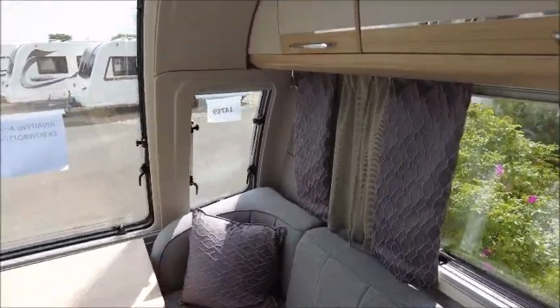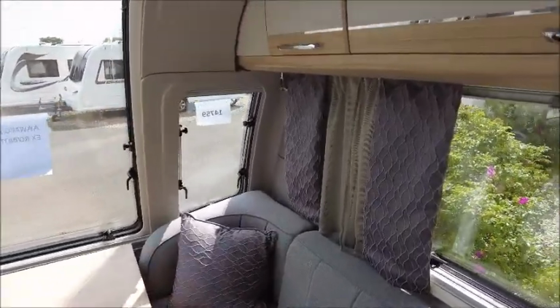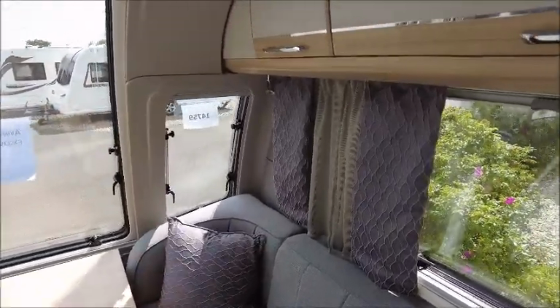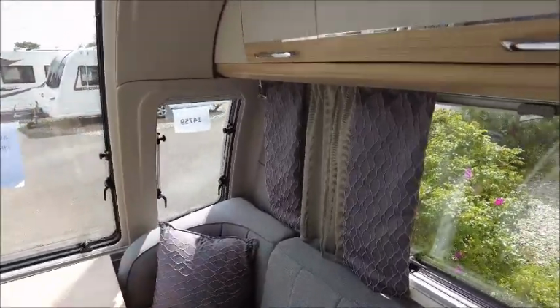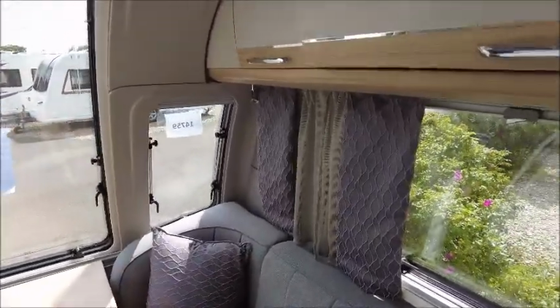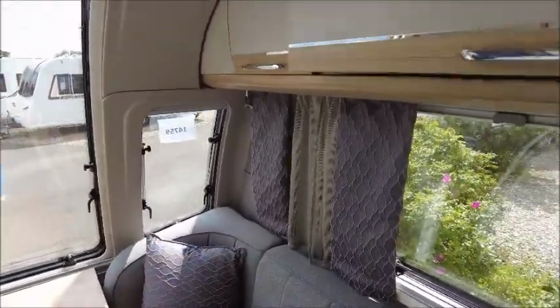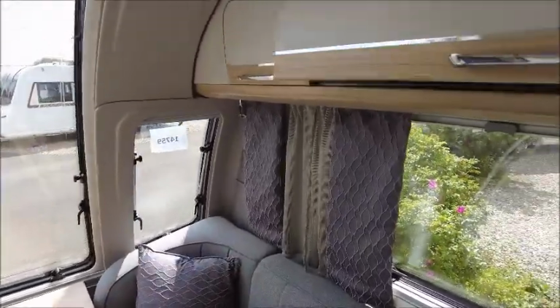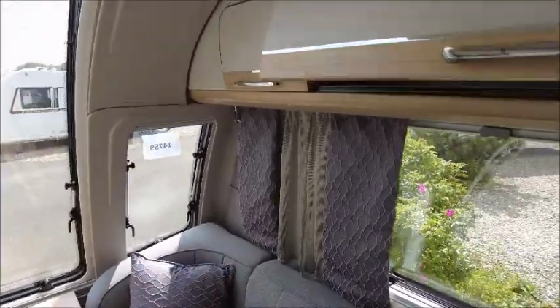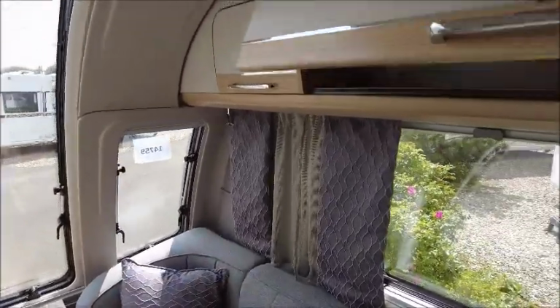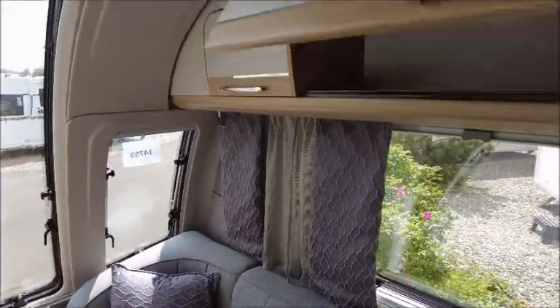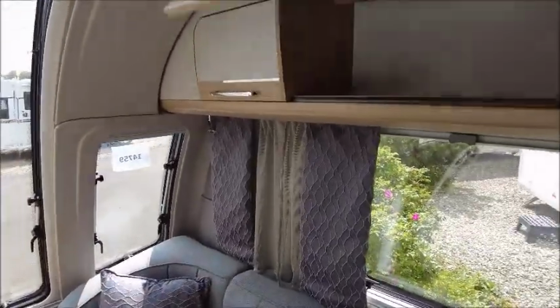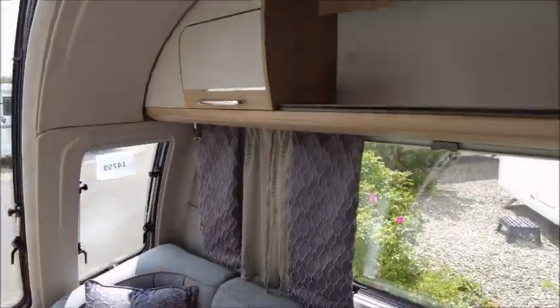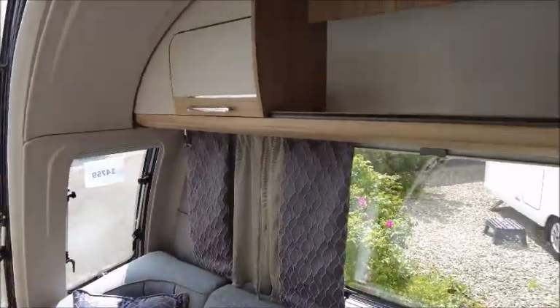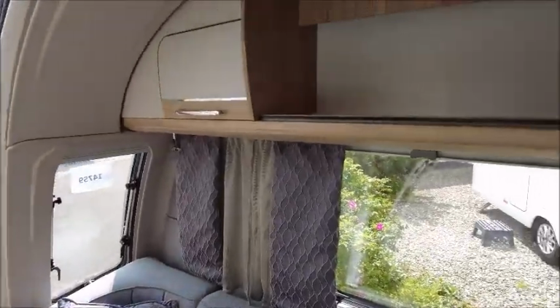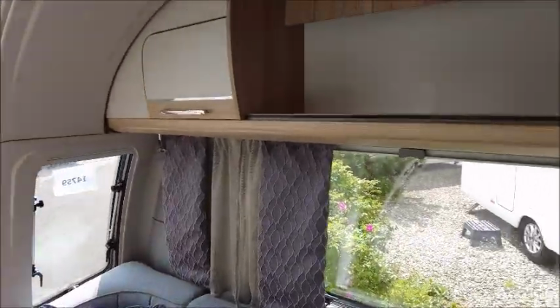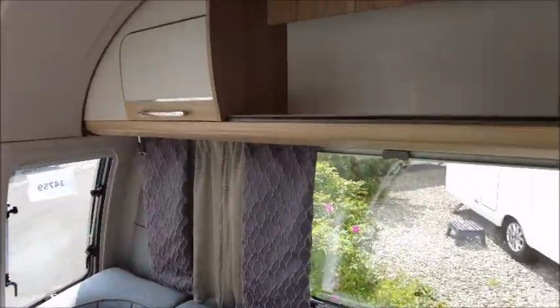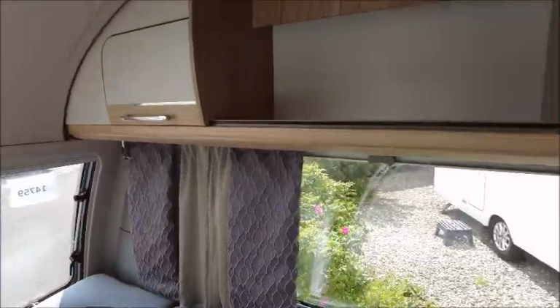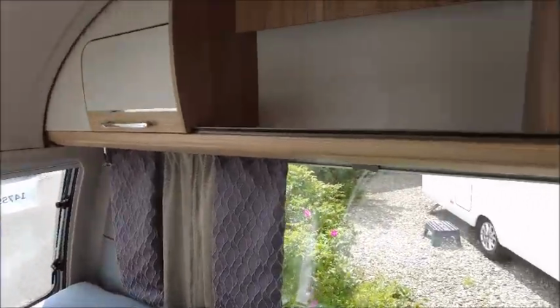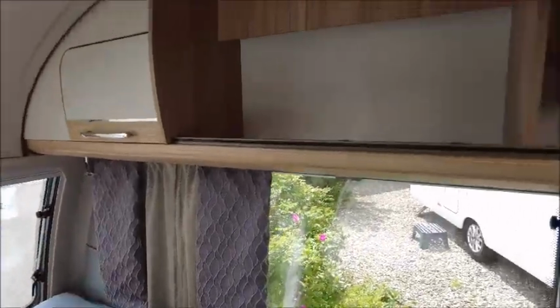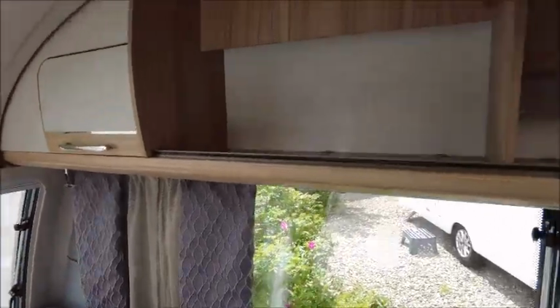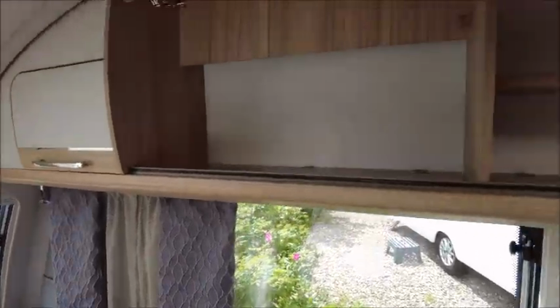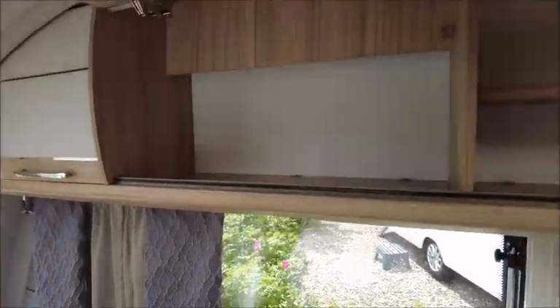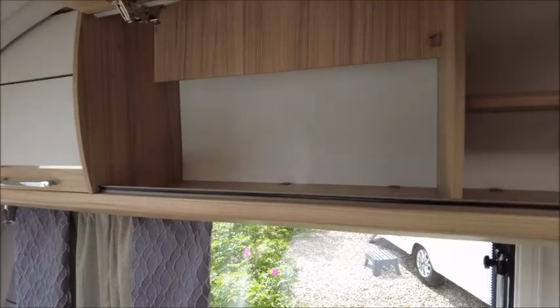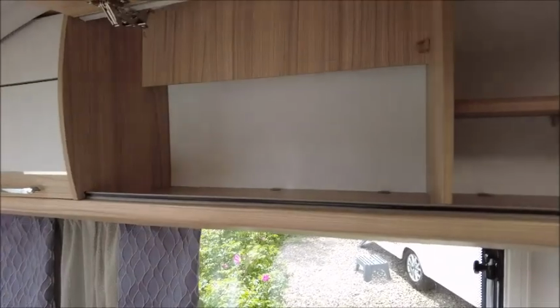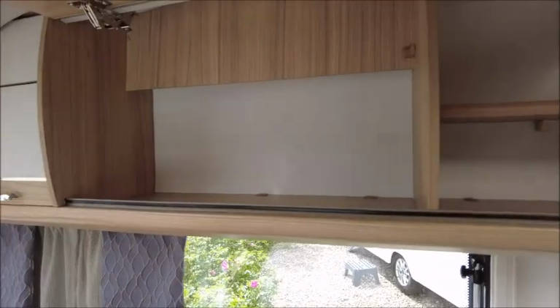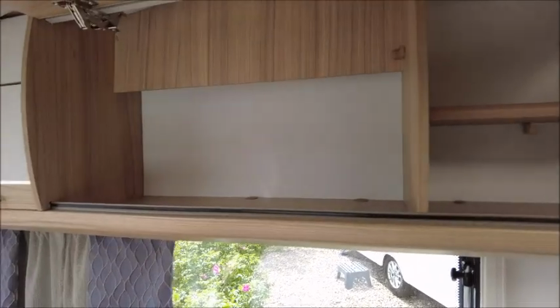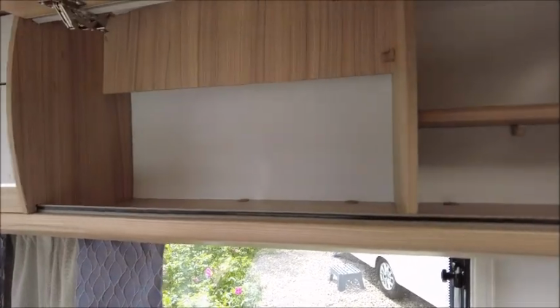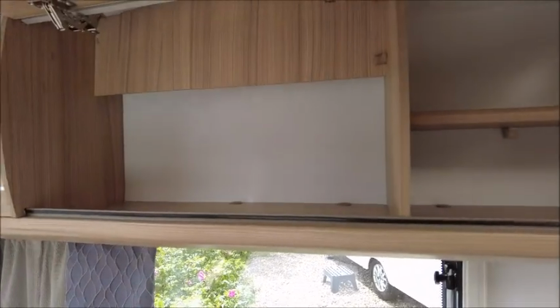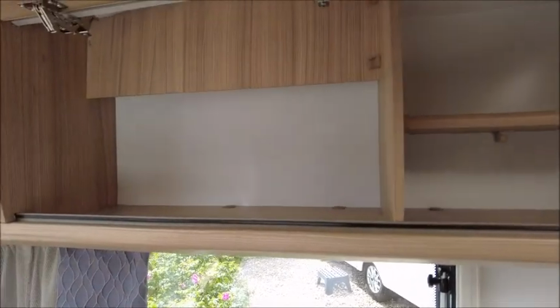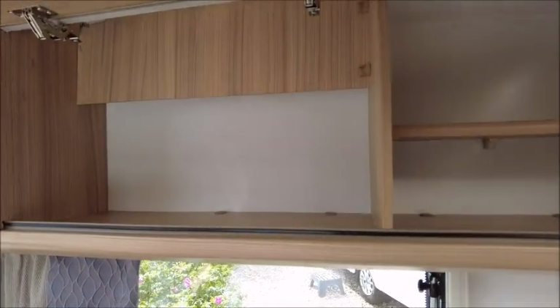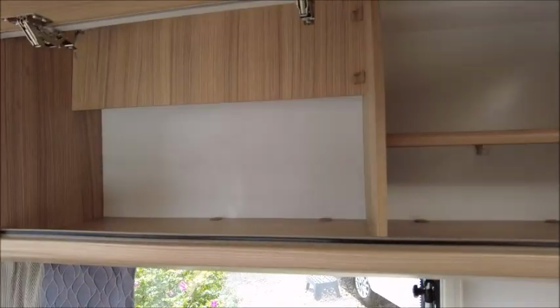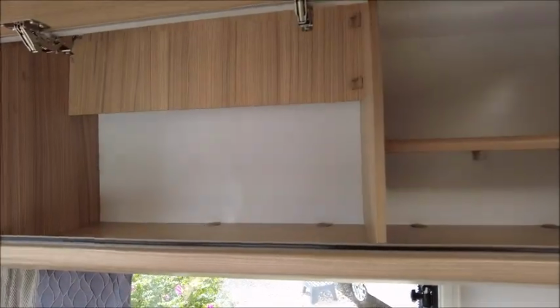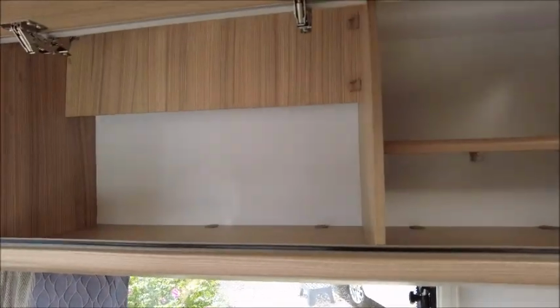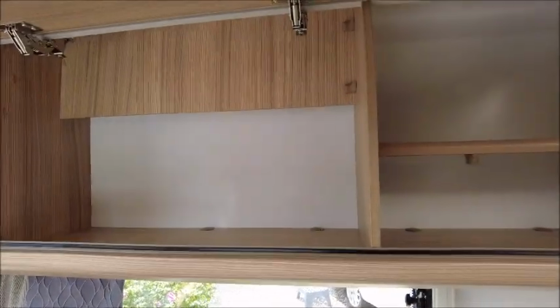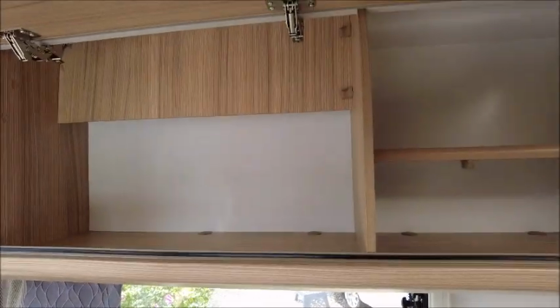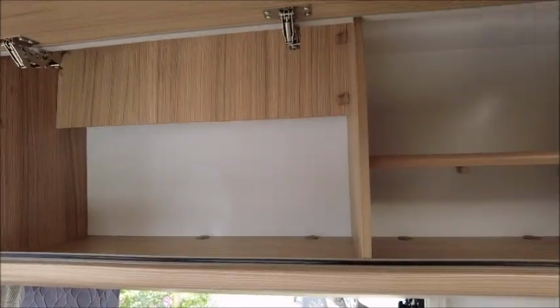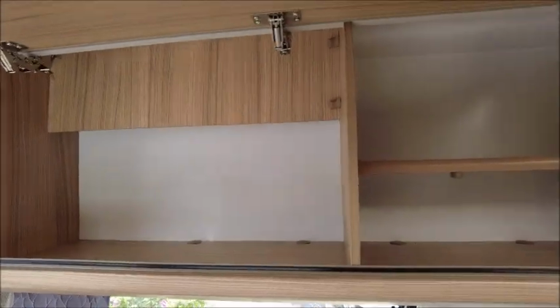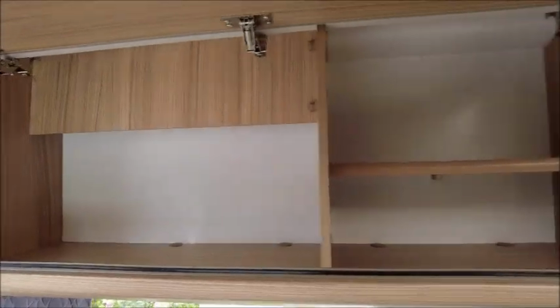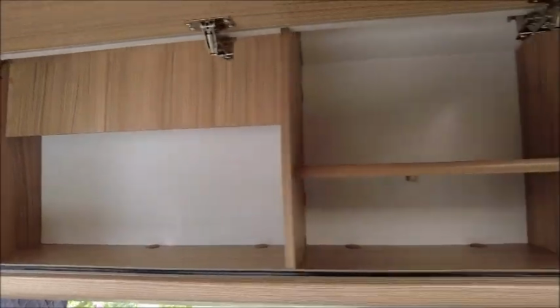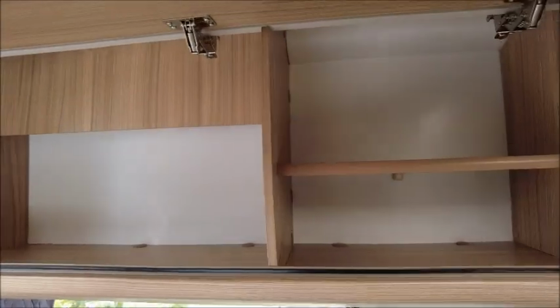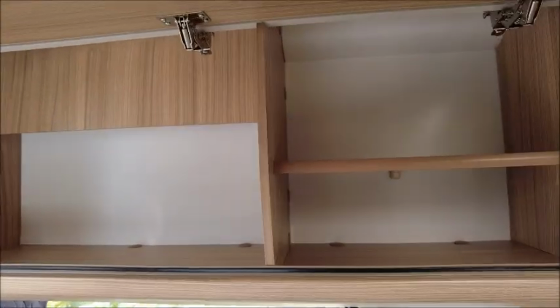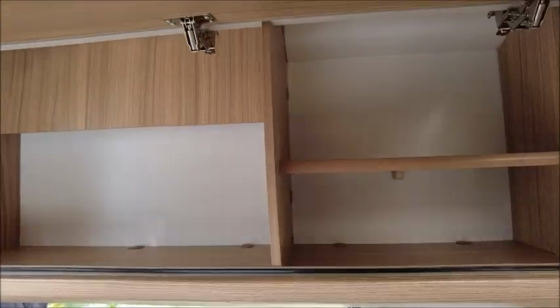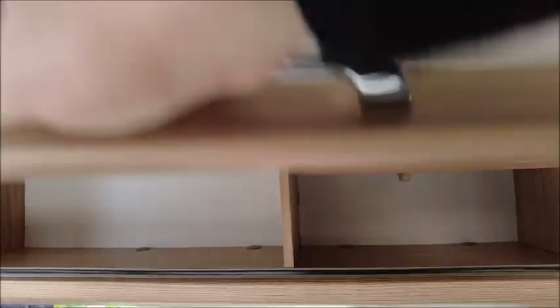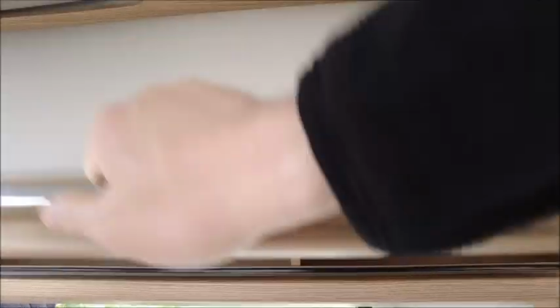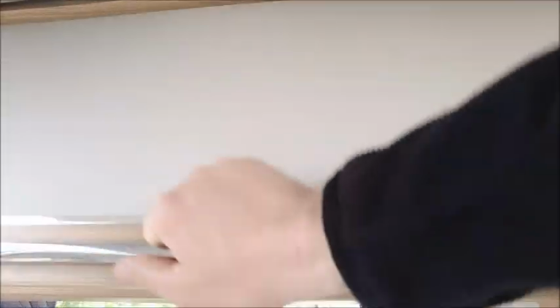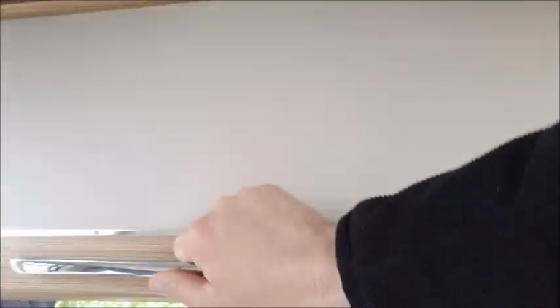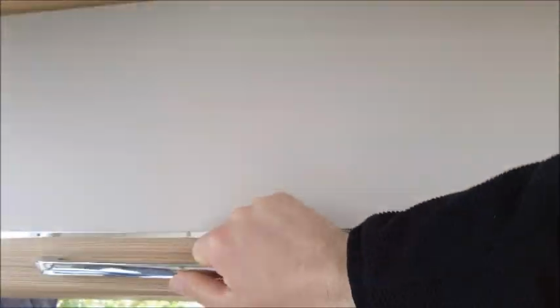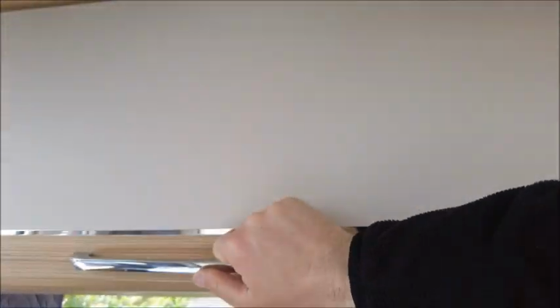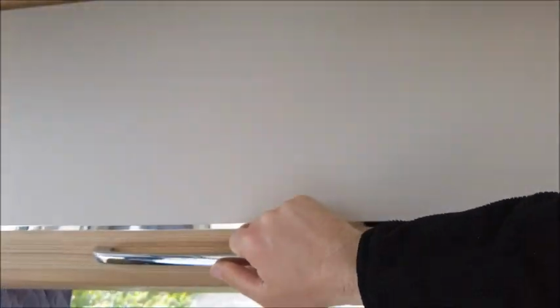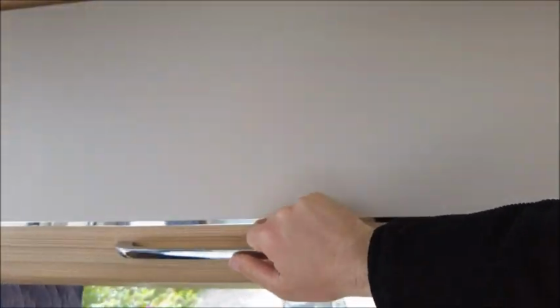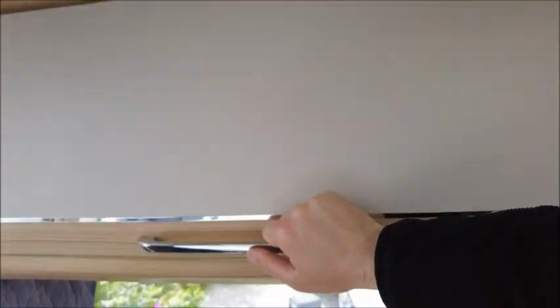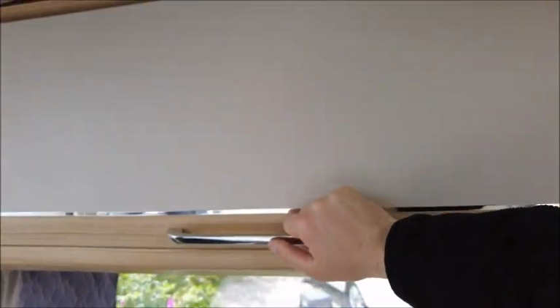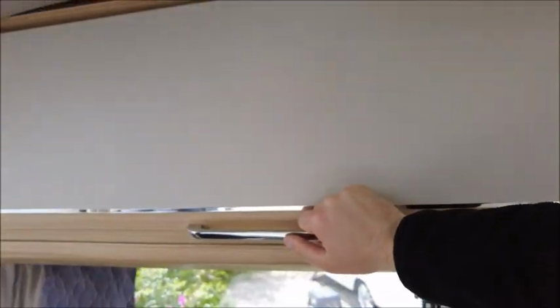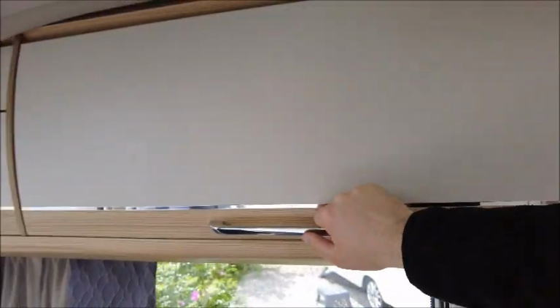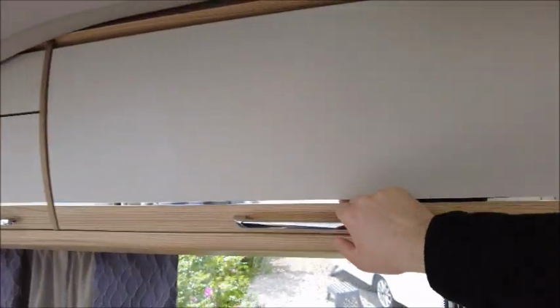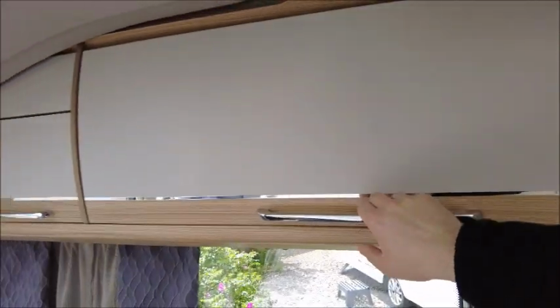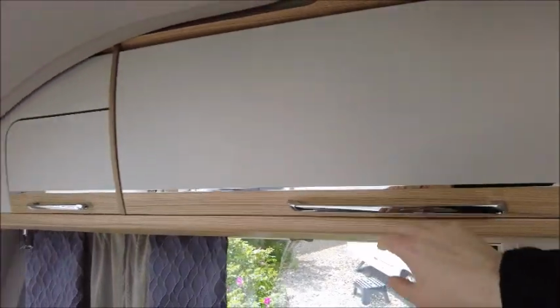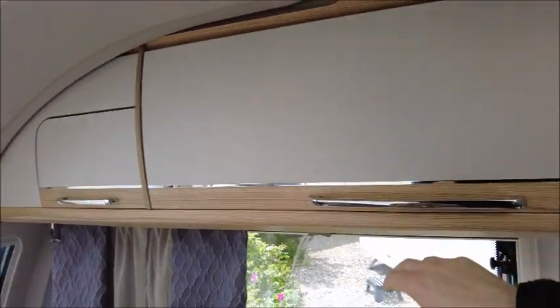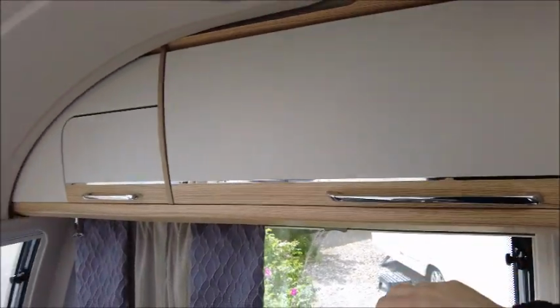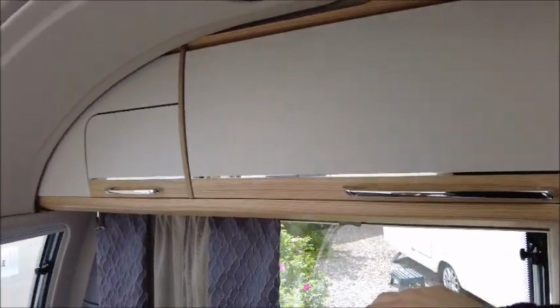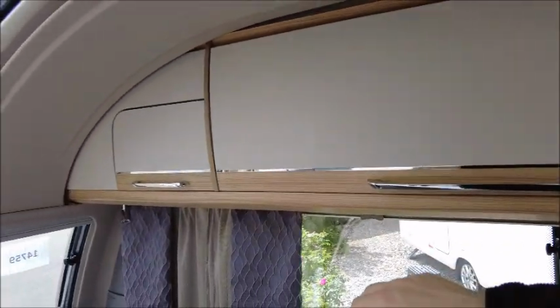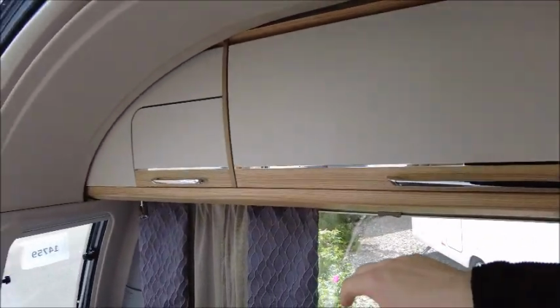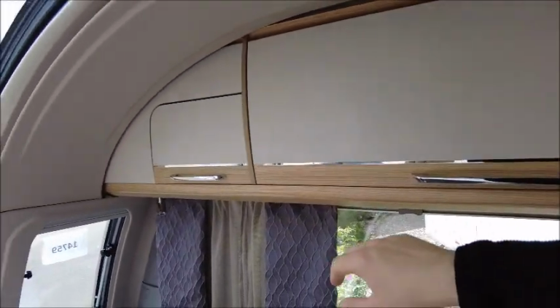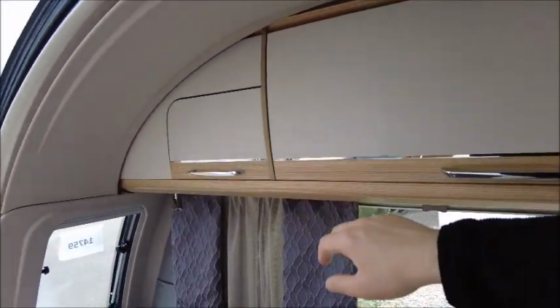You've got your long lounge benches that will make into a double at night time, plus storage lockers — probably about two foot wide — with plenty of space in there.